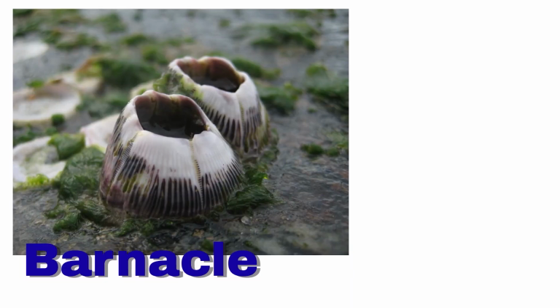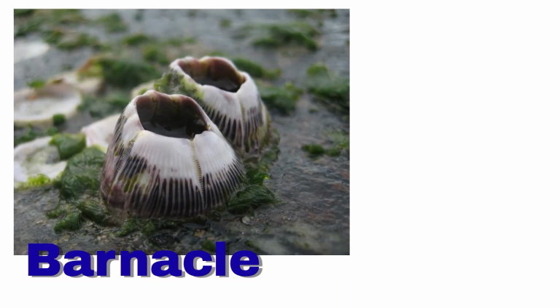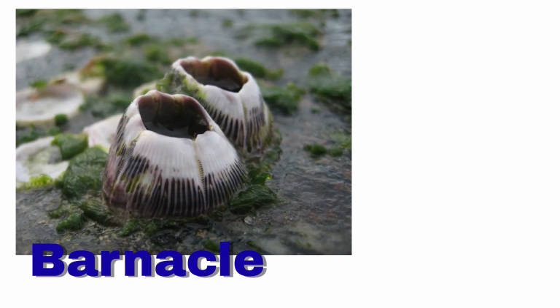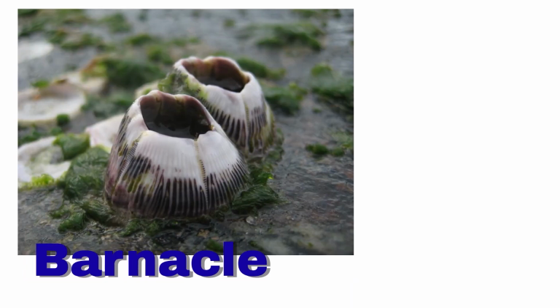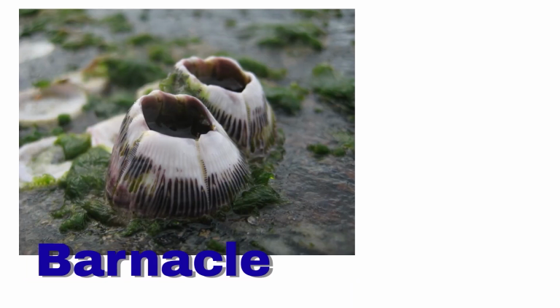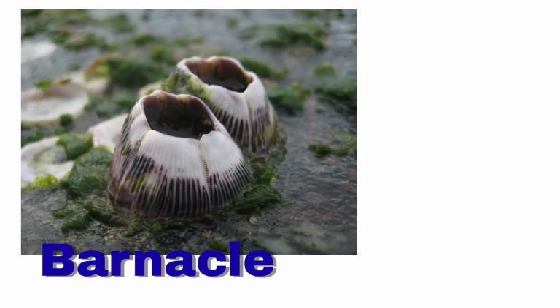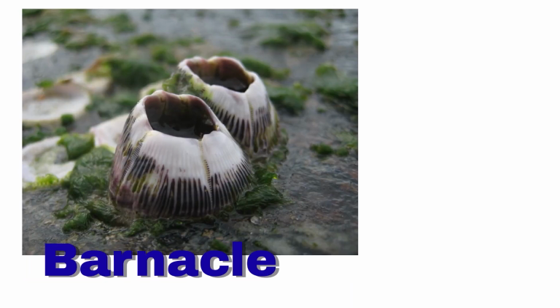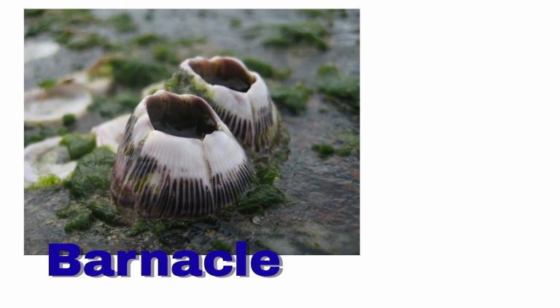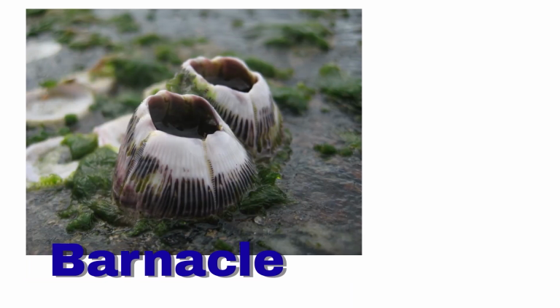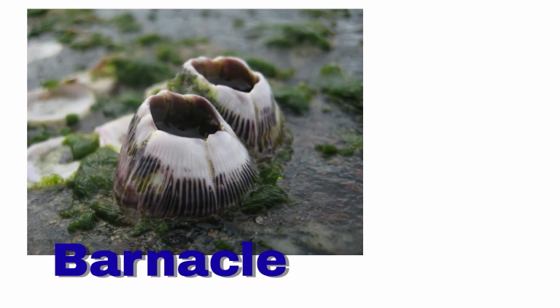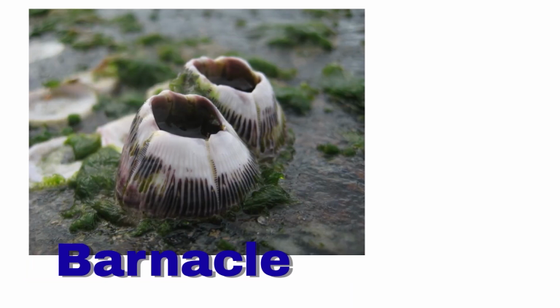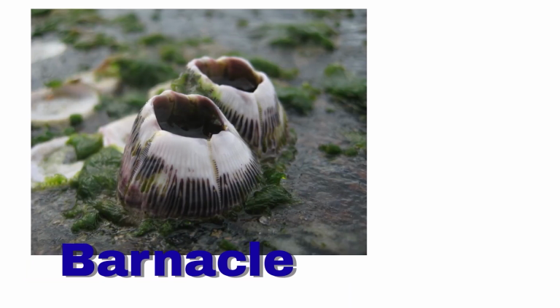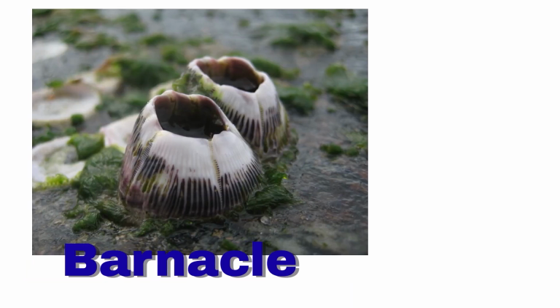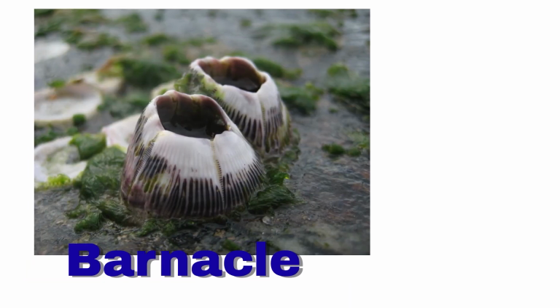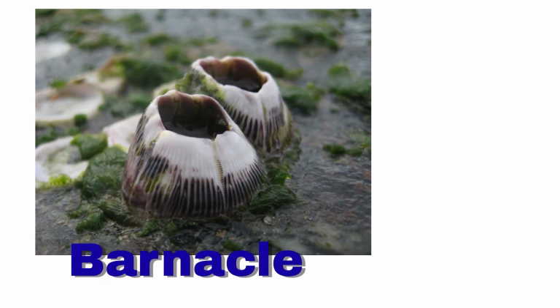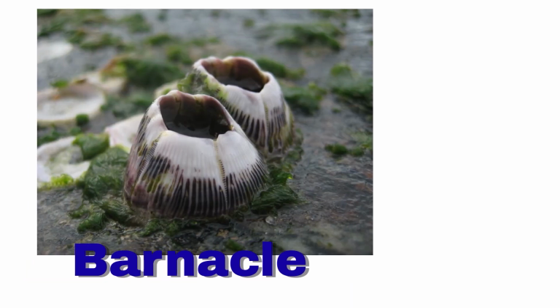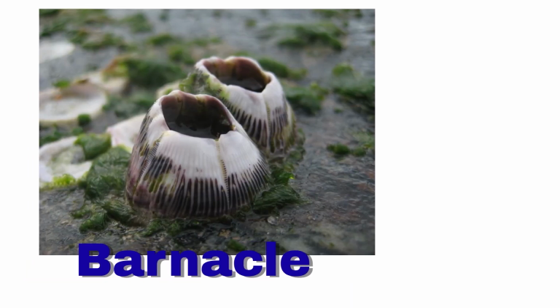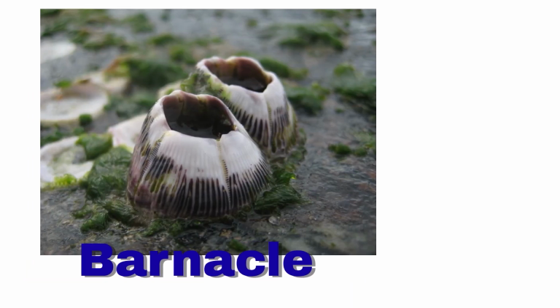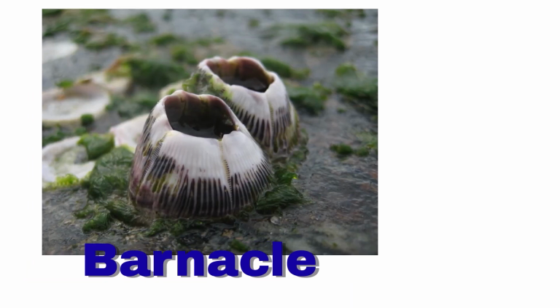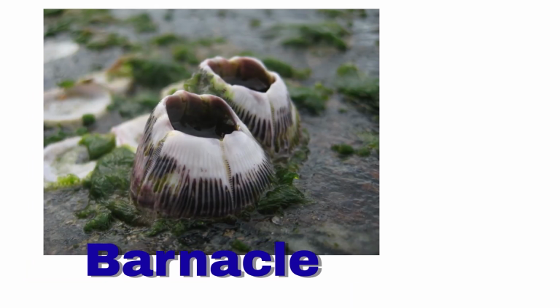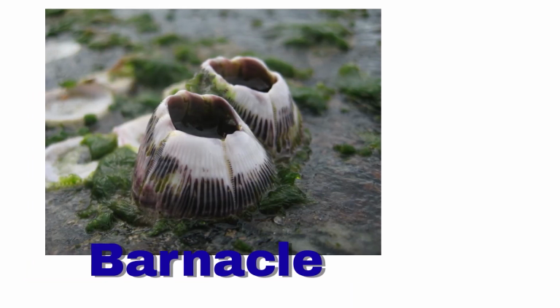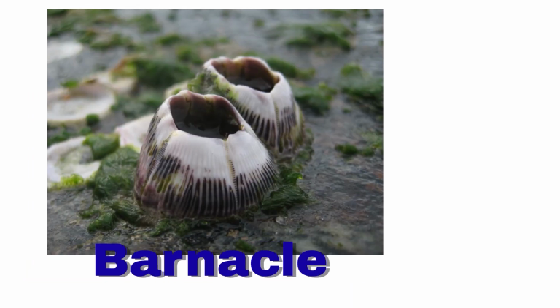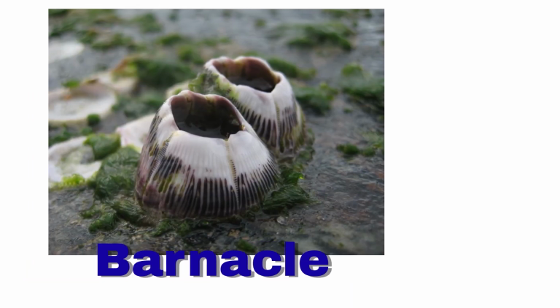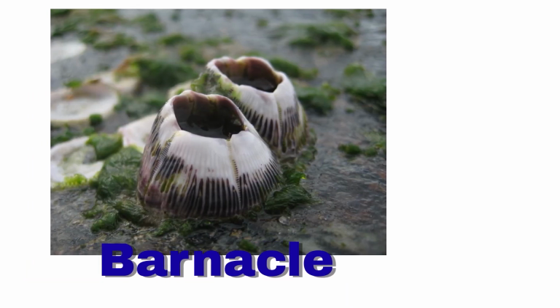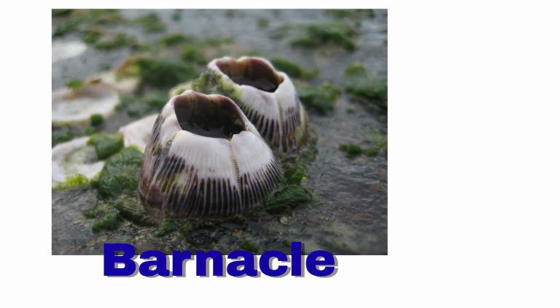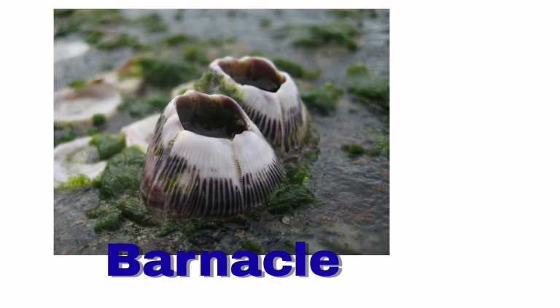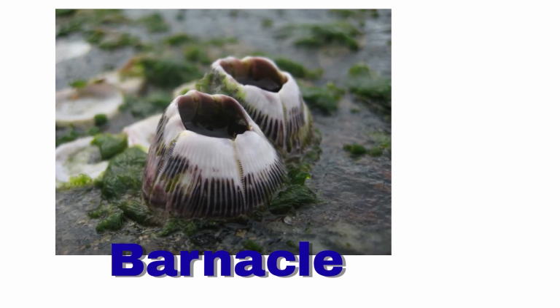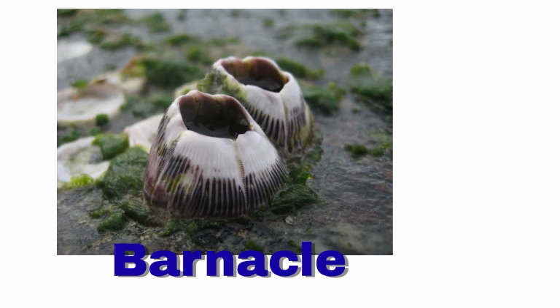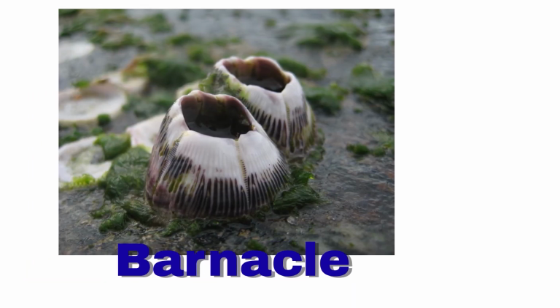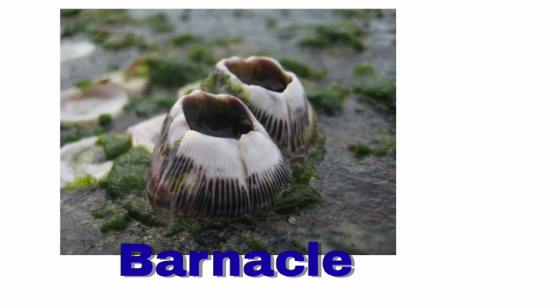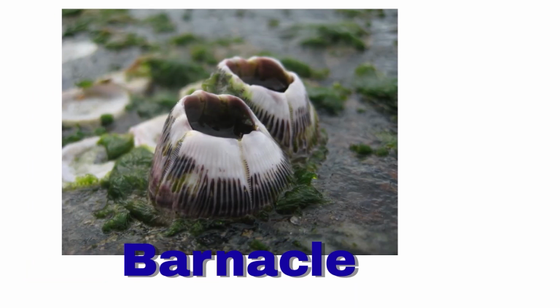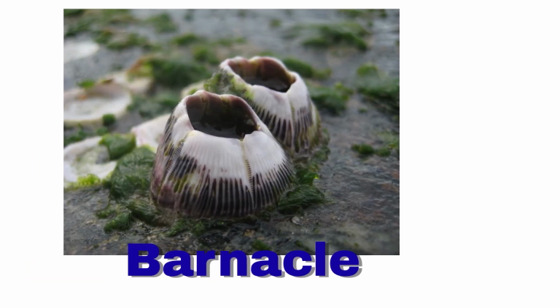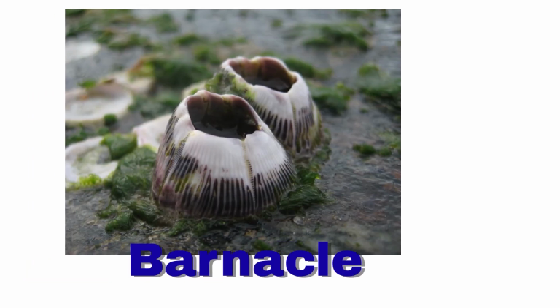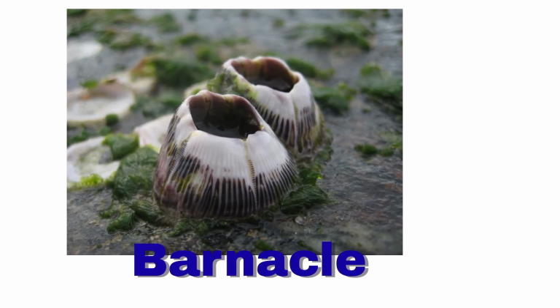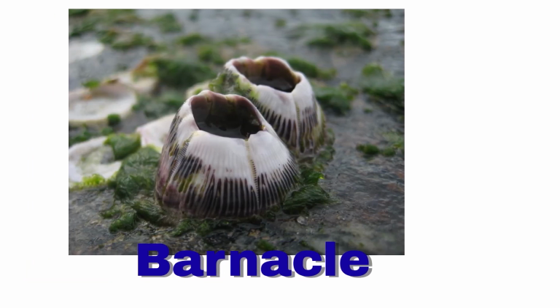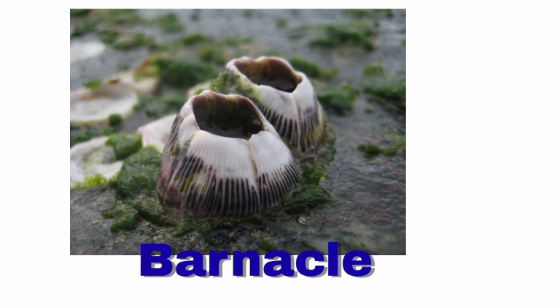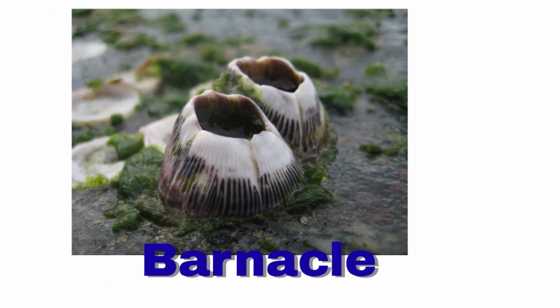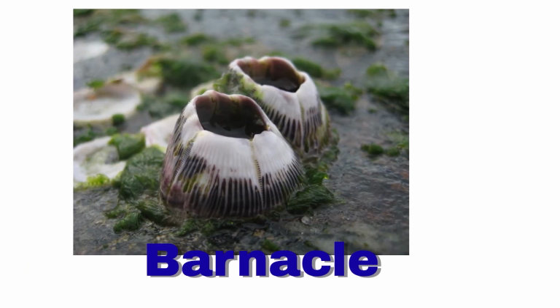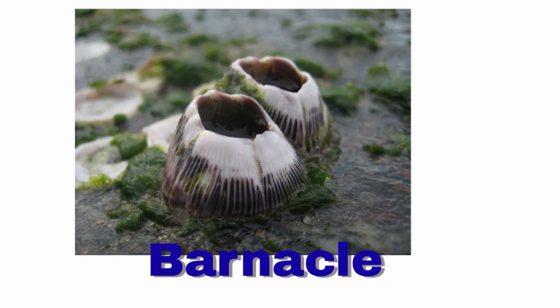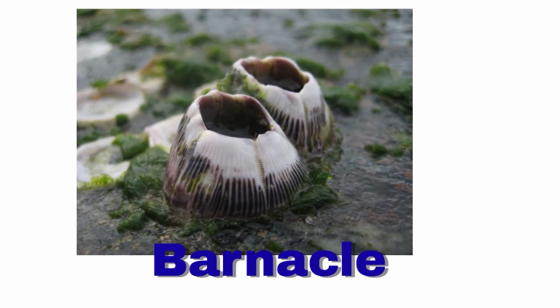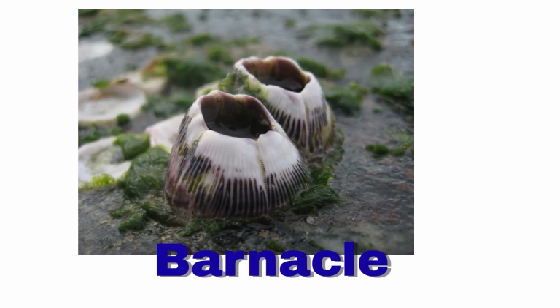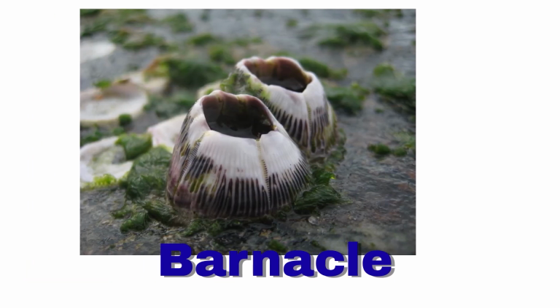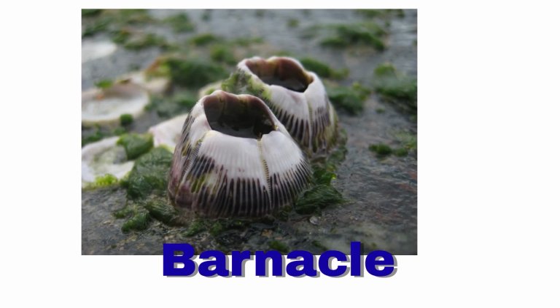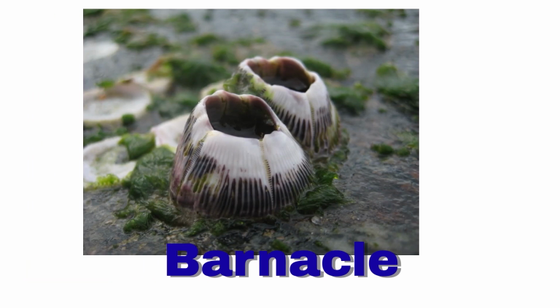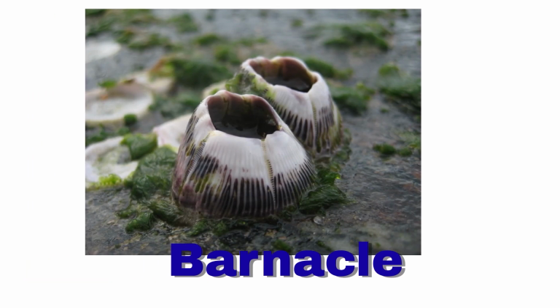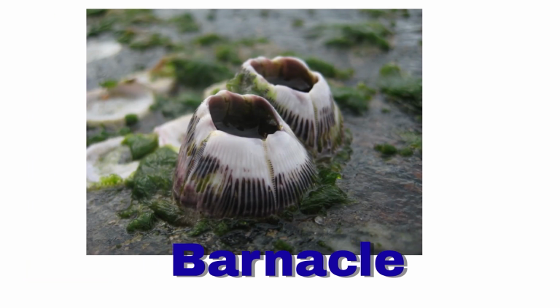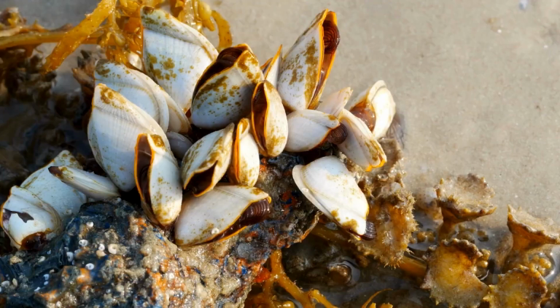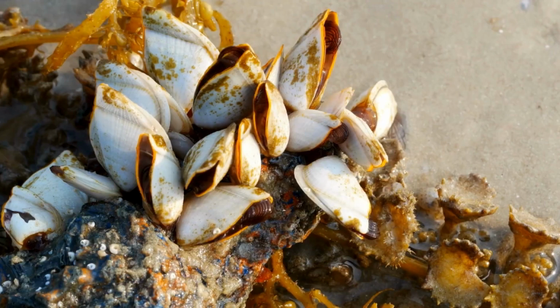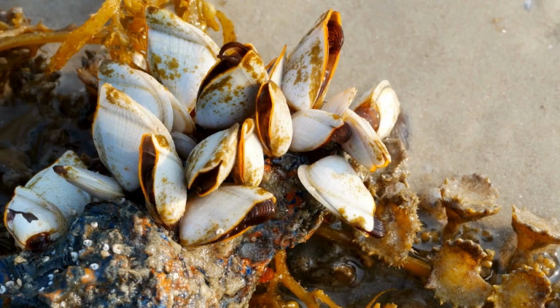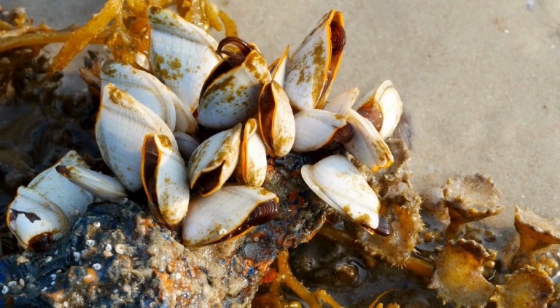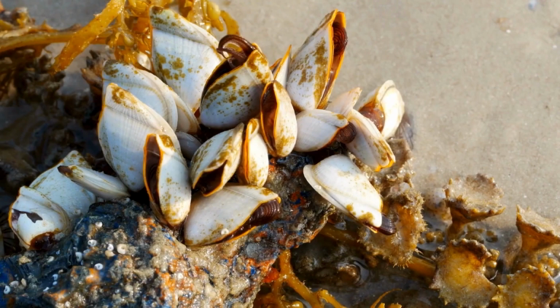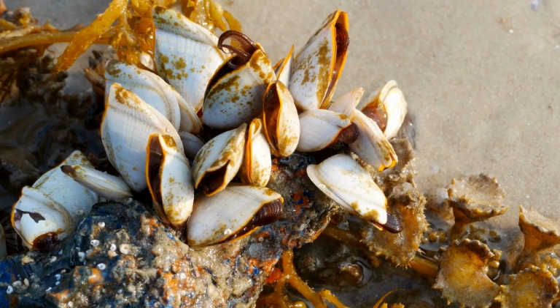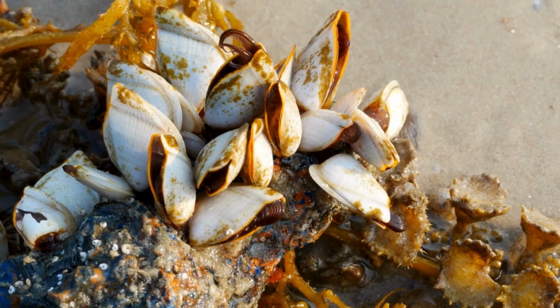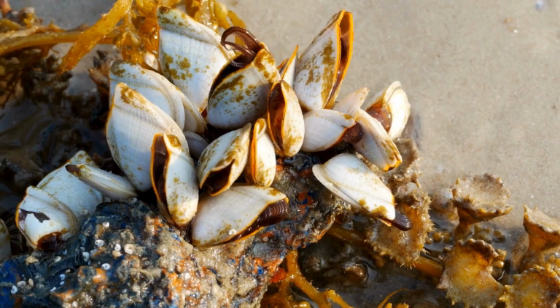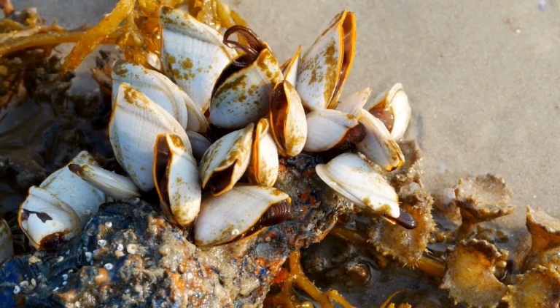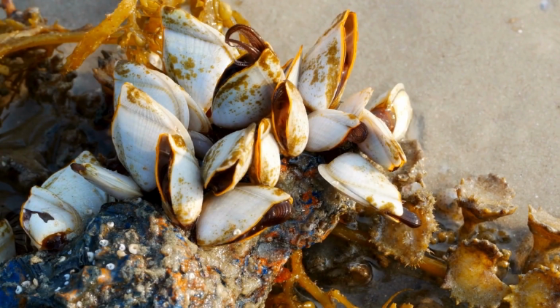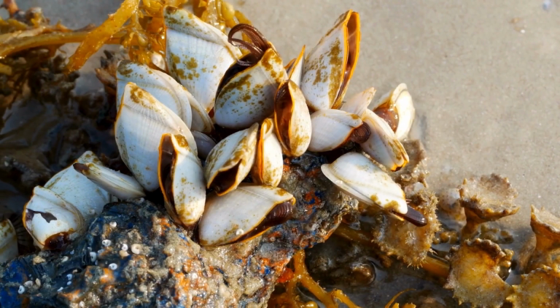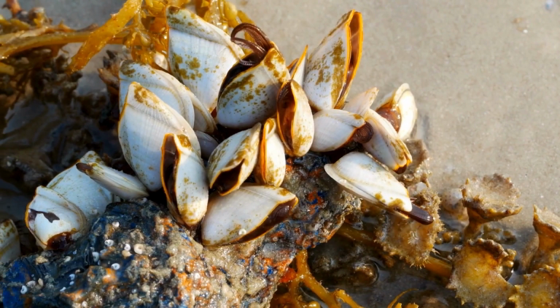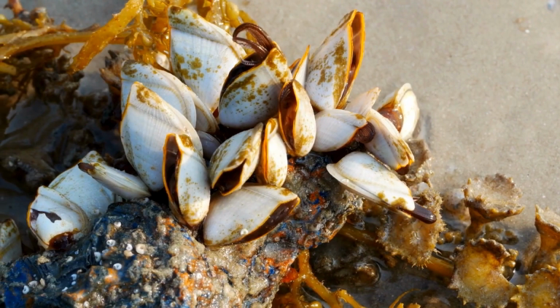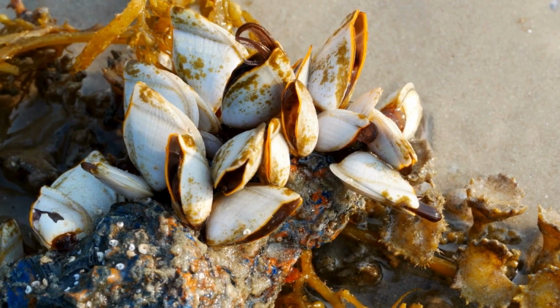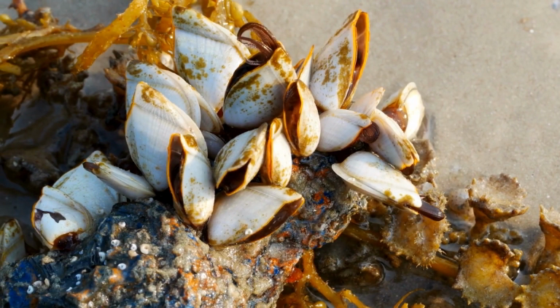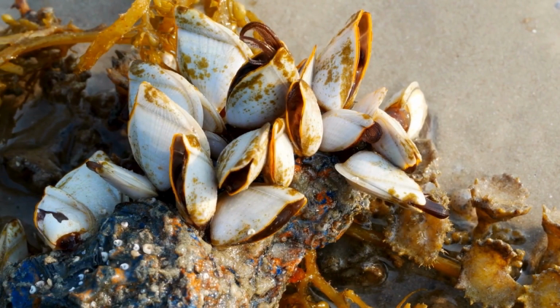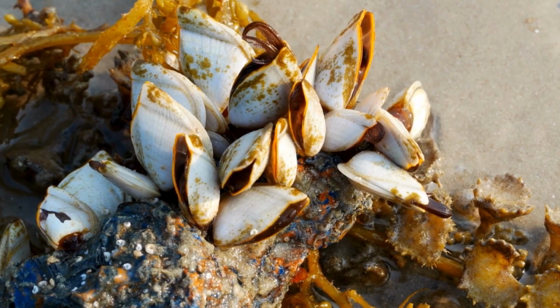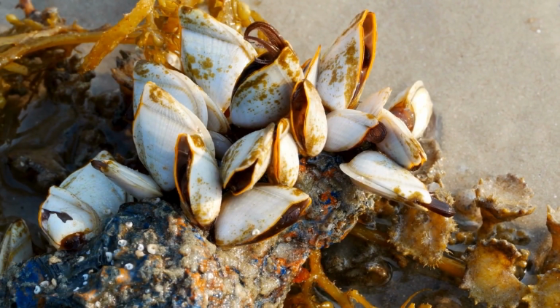Barnacle. A barnacle sticks to rocks and boats. It has a hard shell.